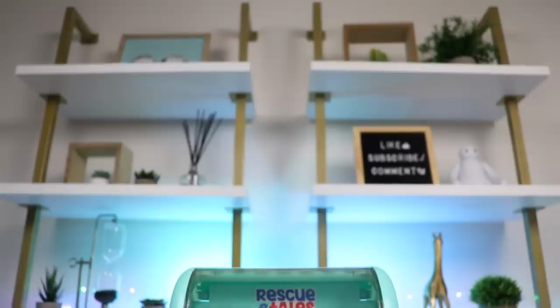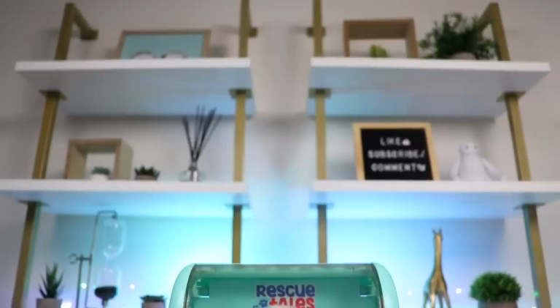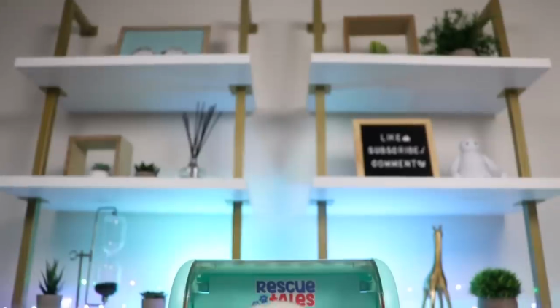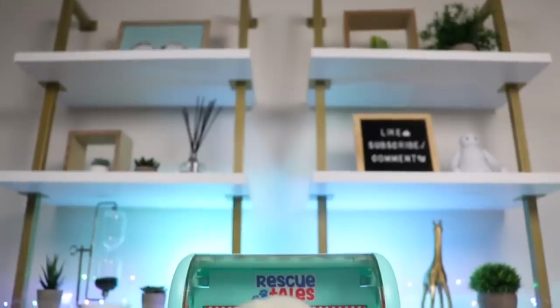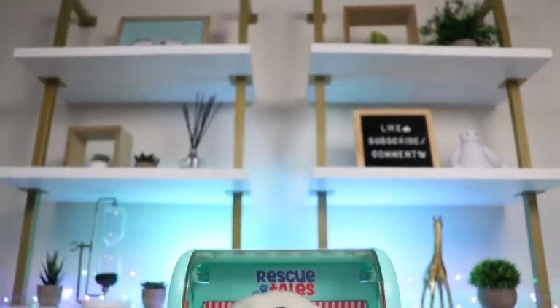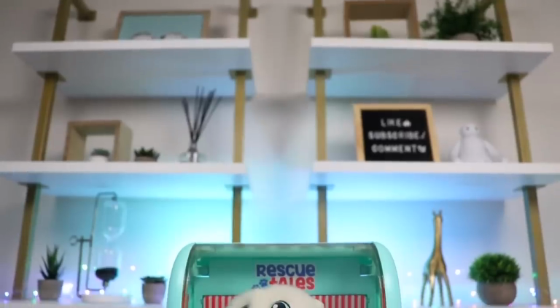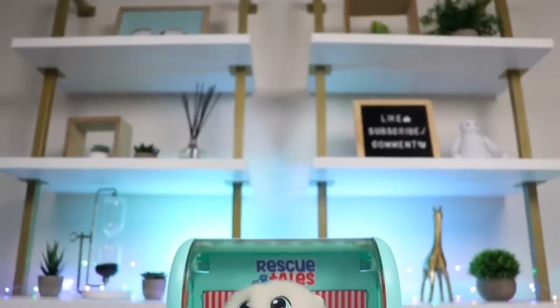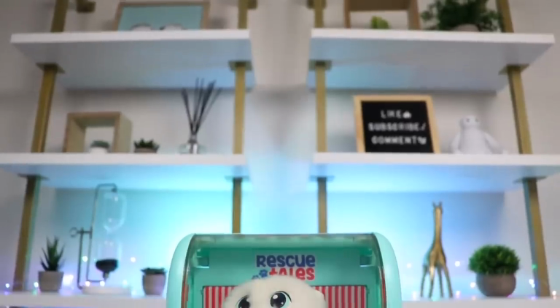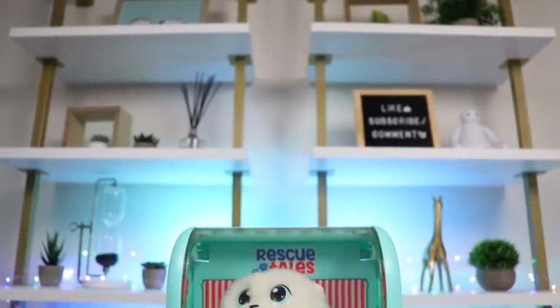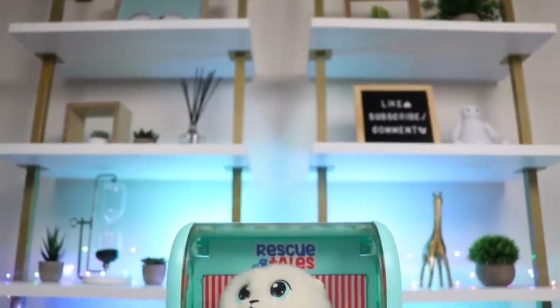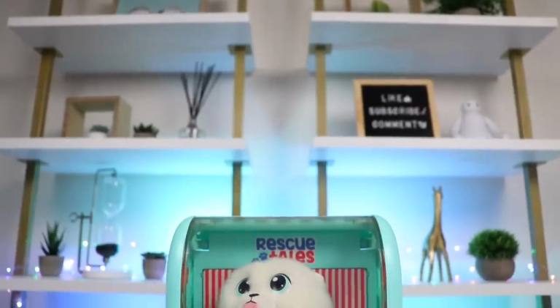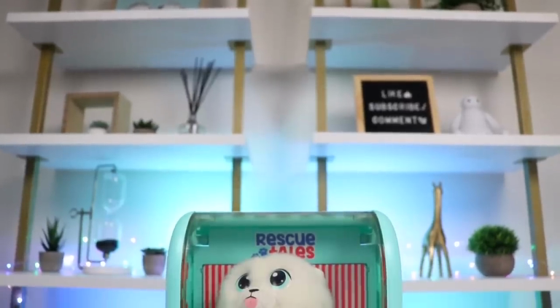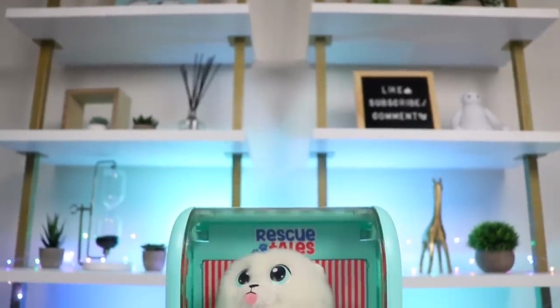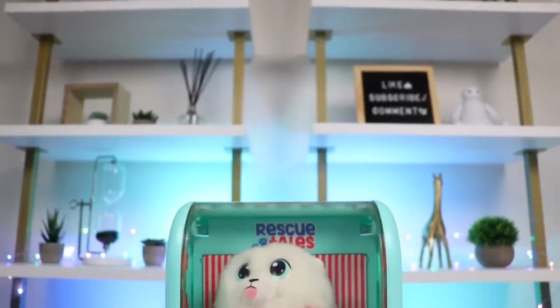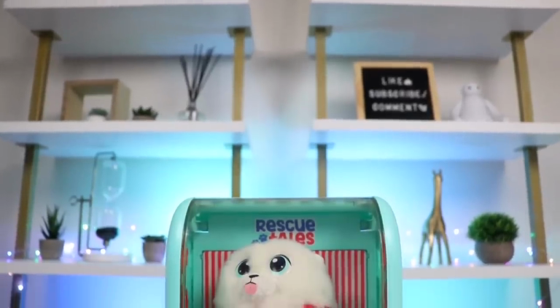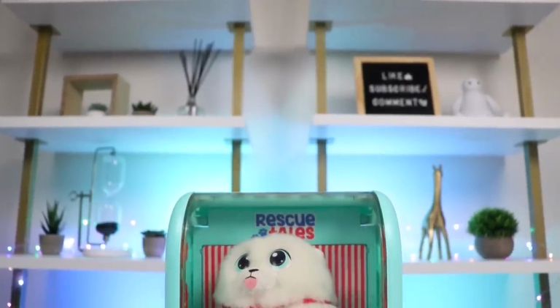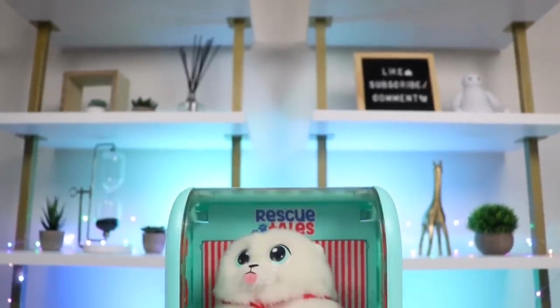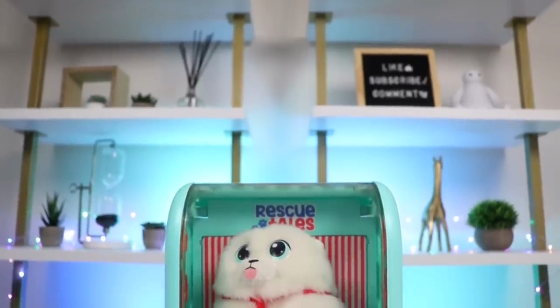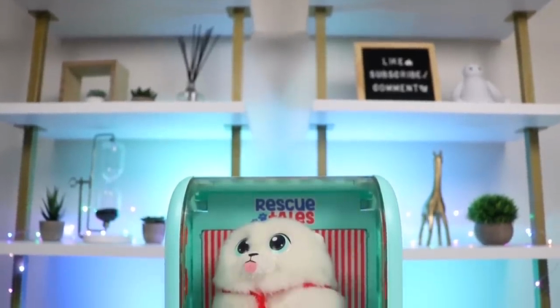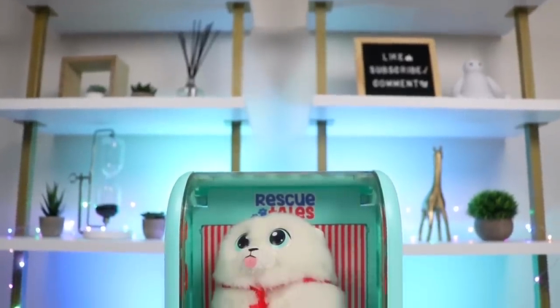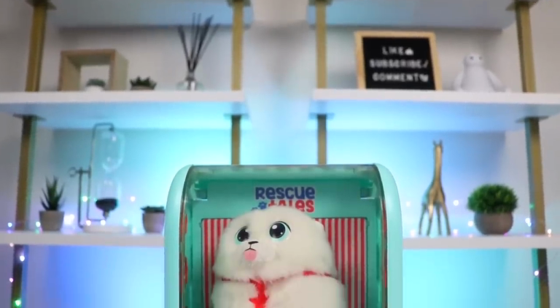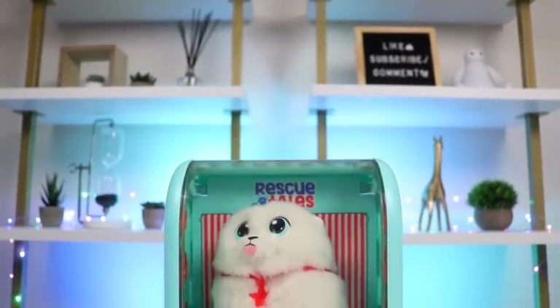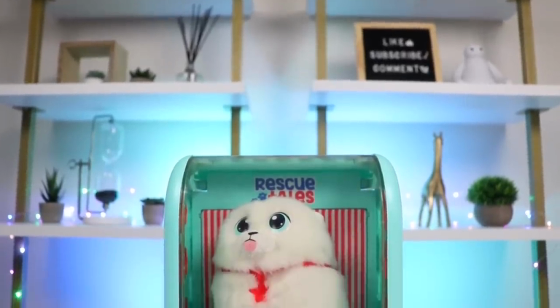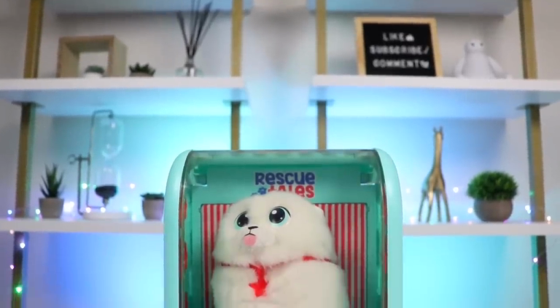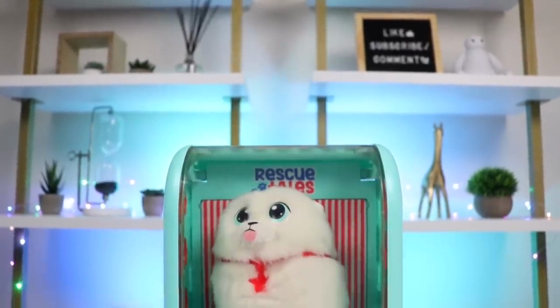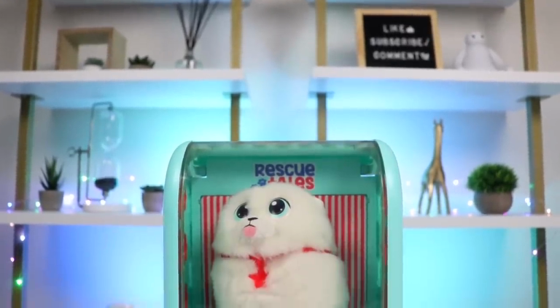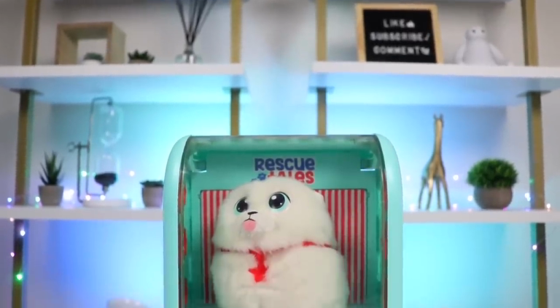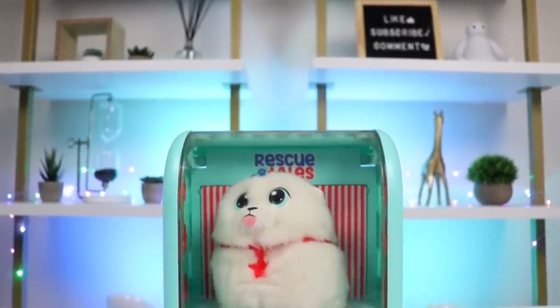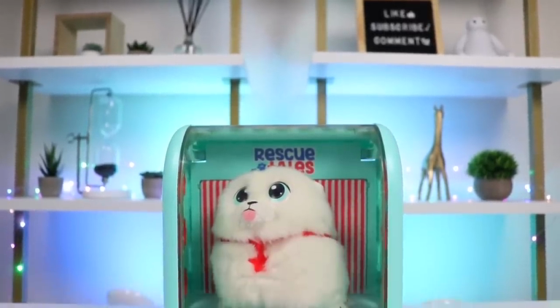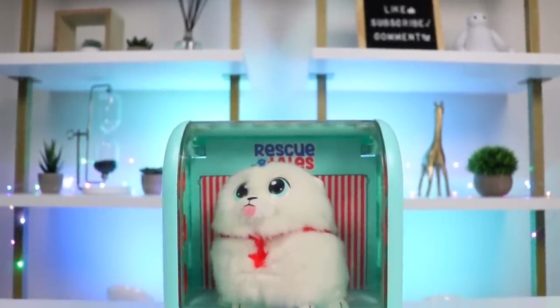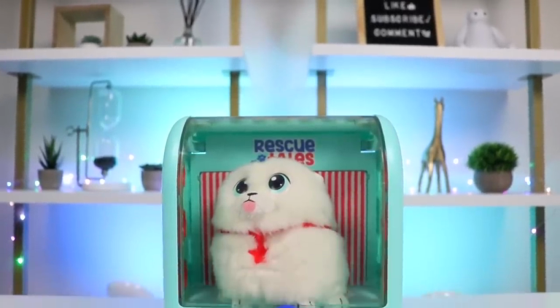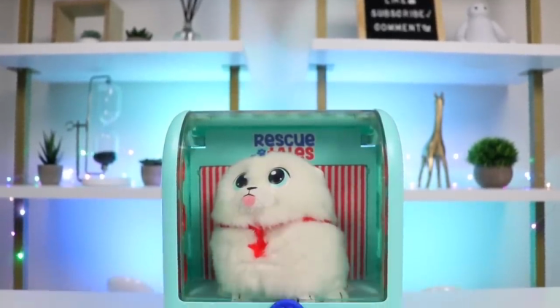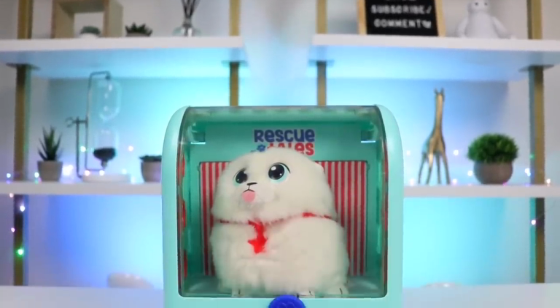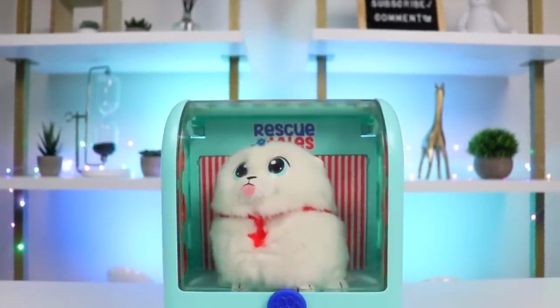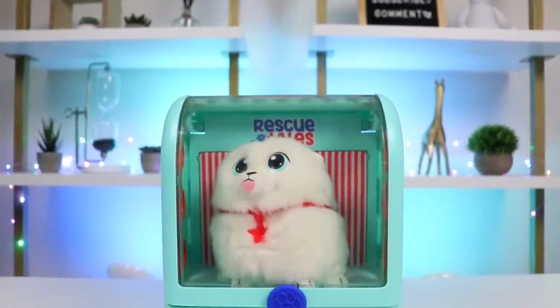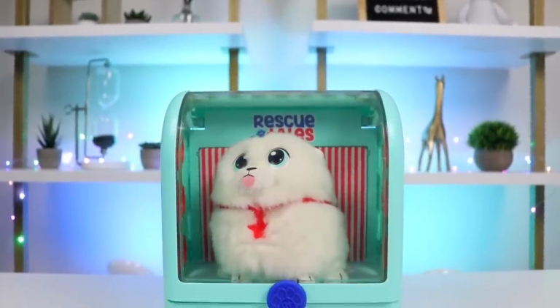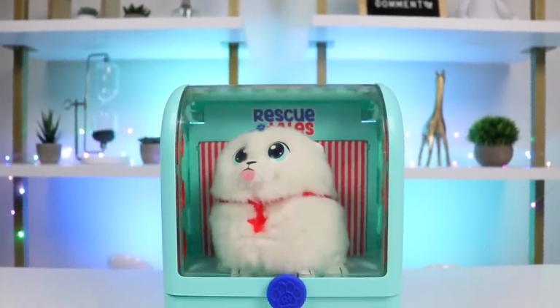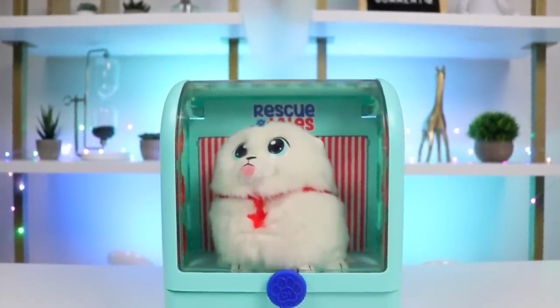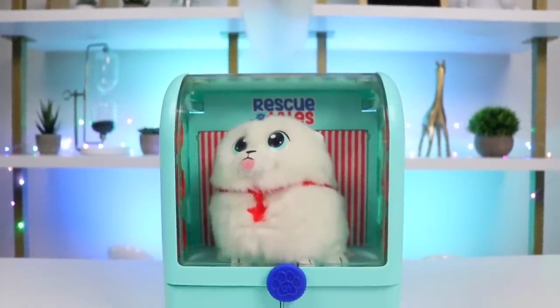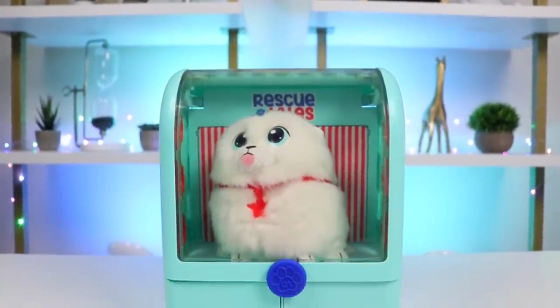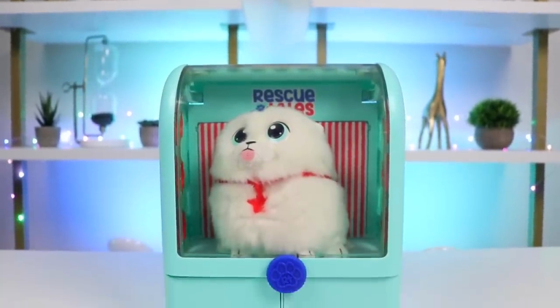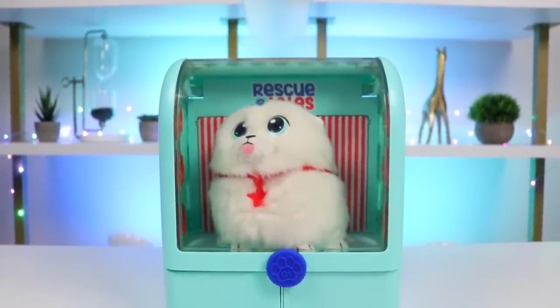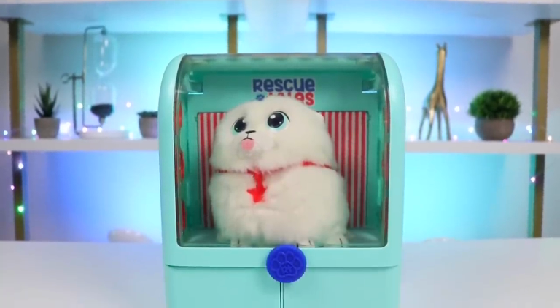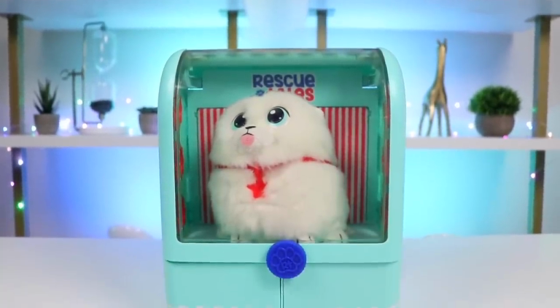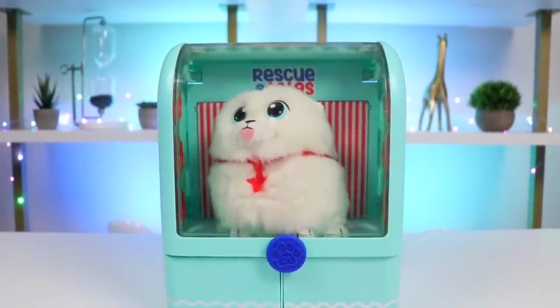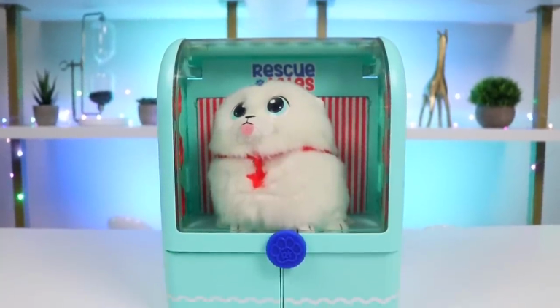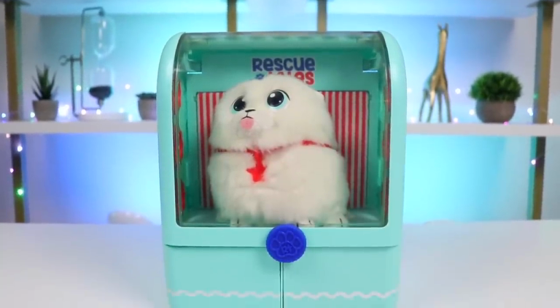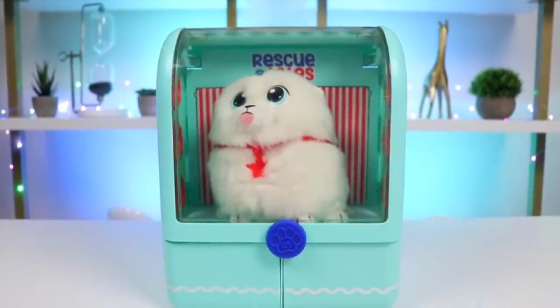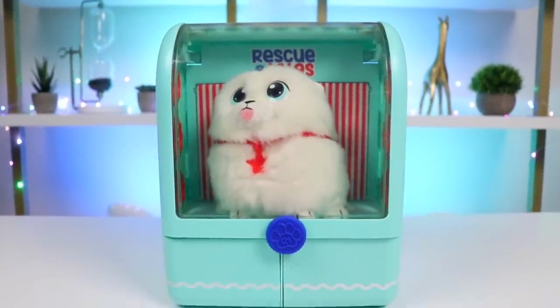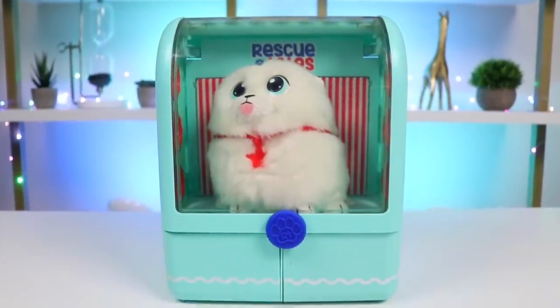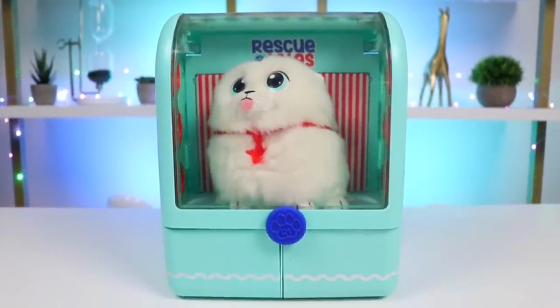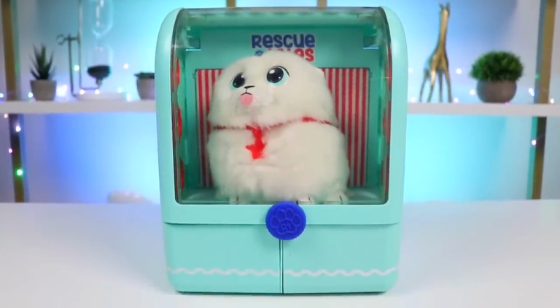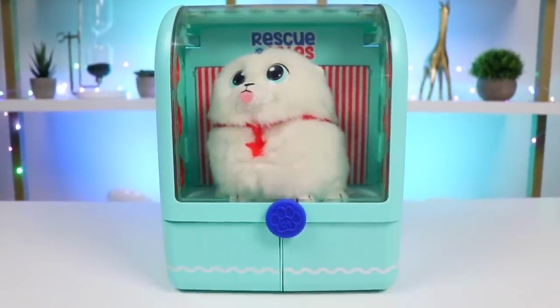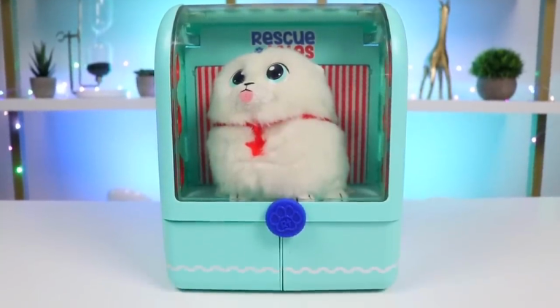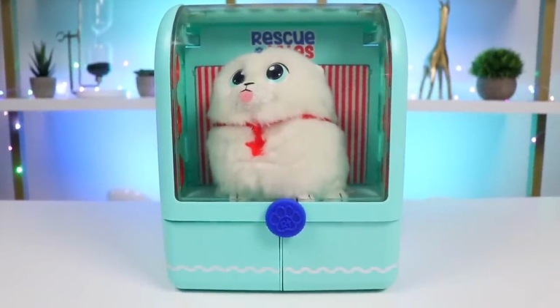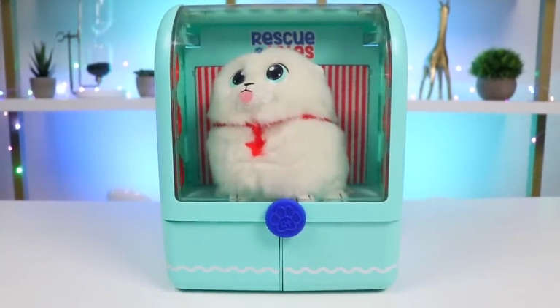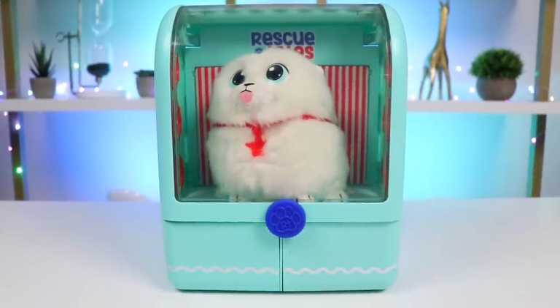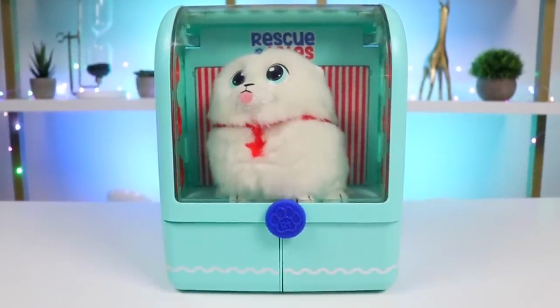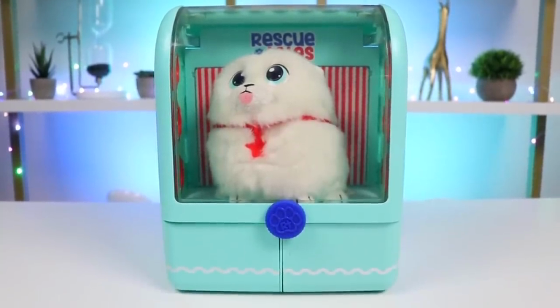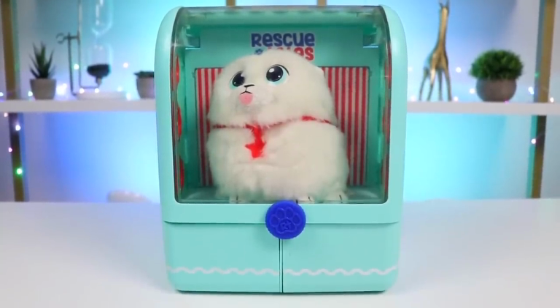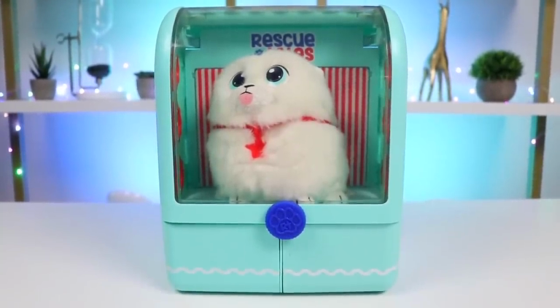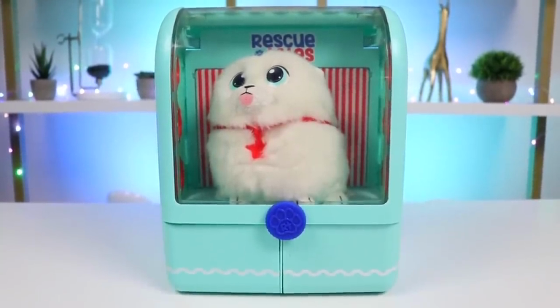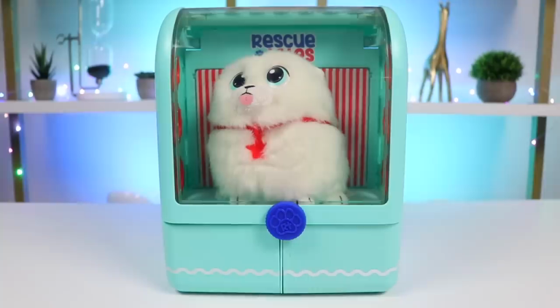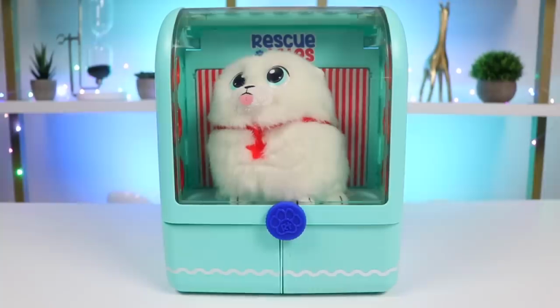Hey everyone! Welcome back to Awesomer Pop! Today I'm super excited because I just got the coolest pet backpack! Check it out!